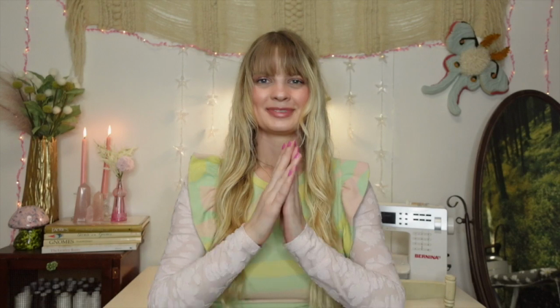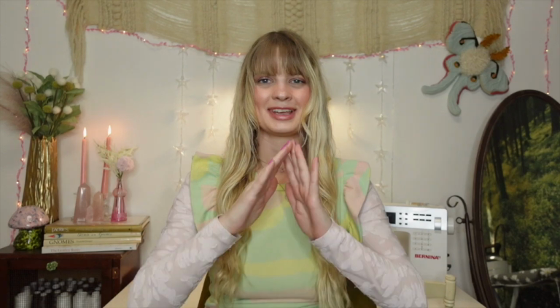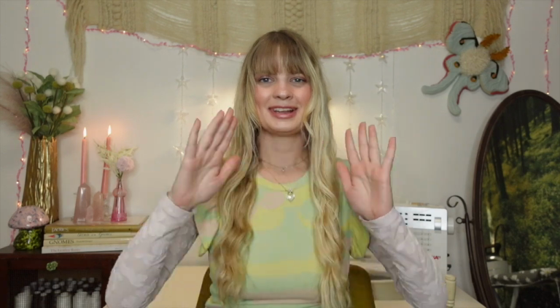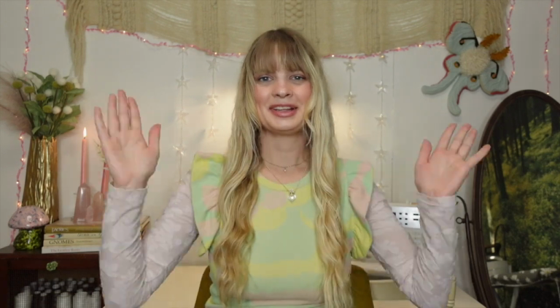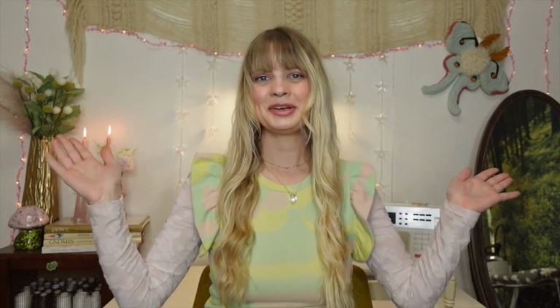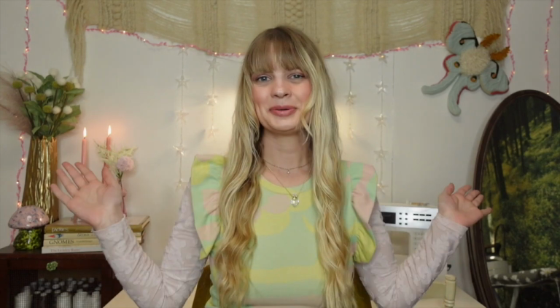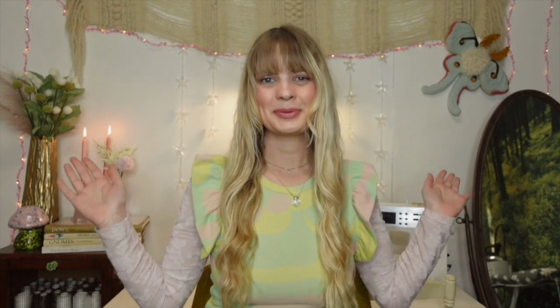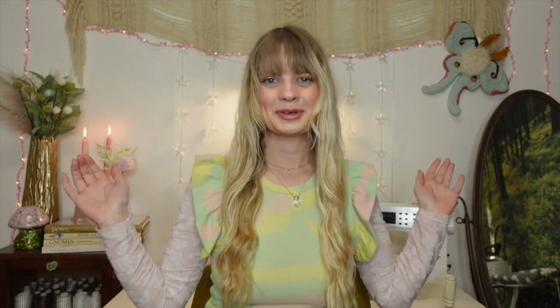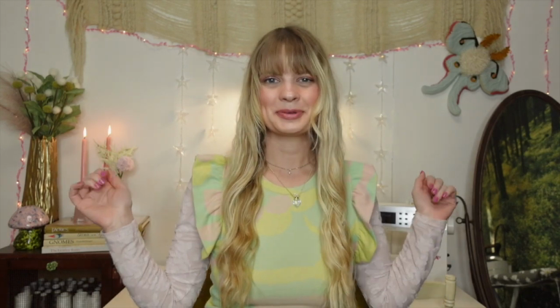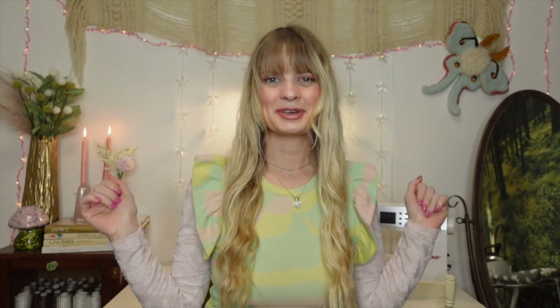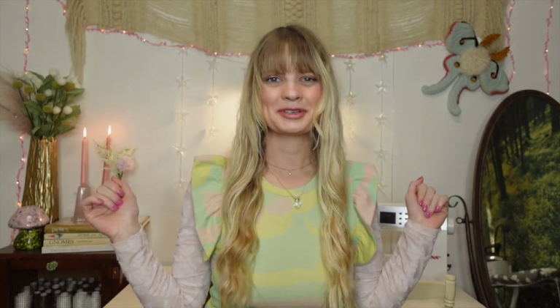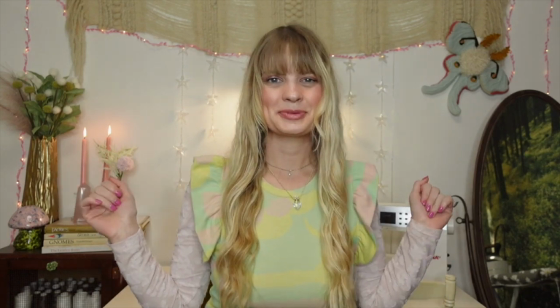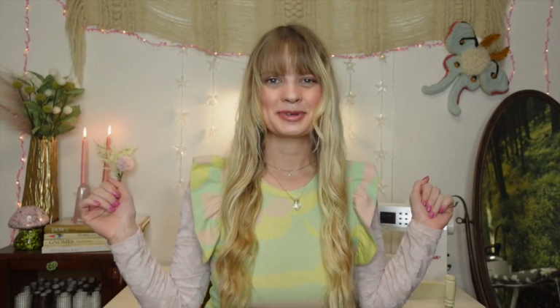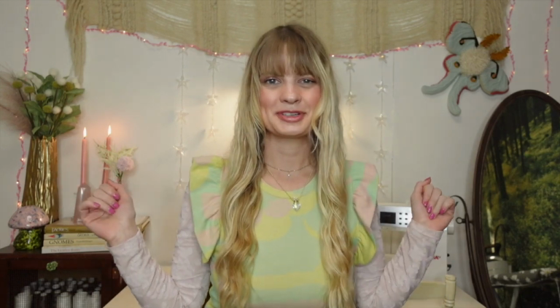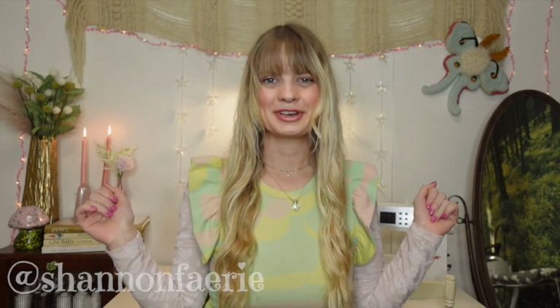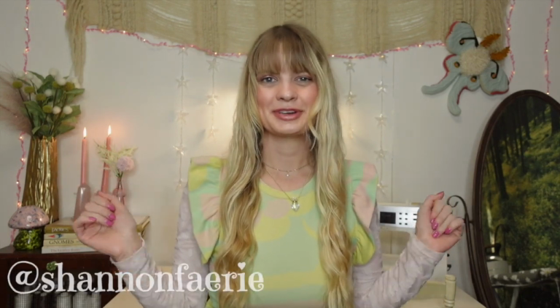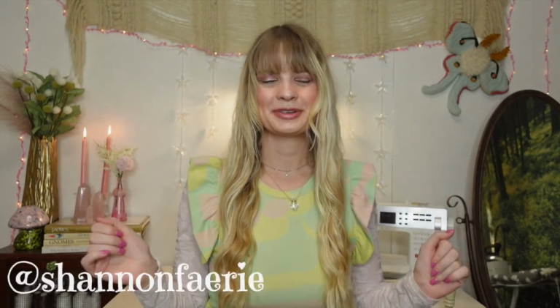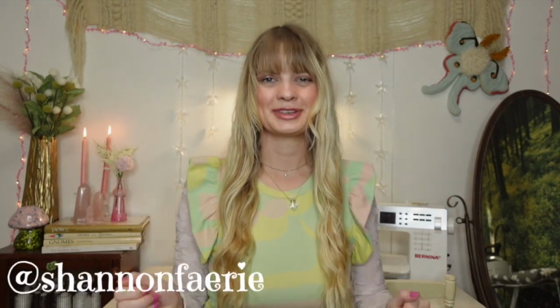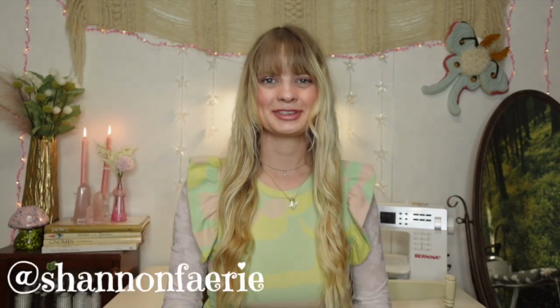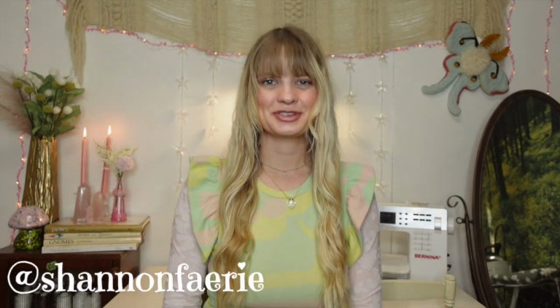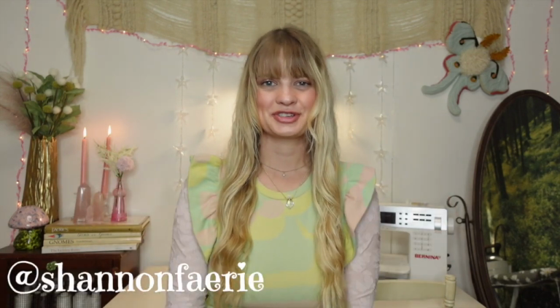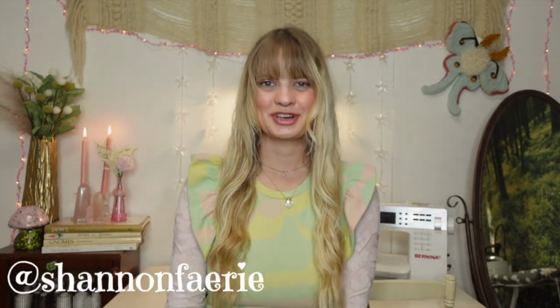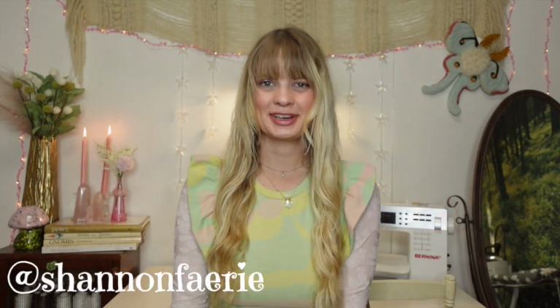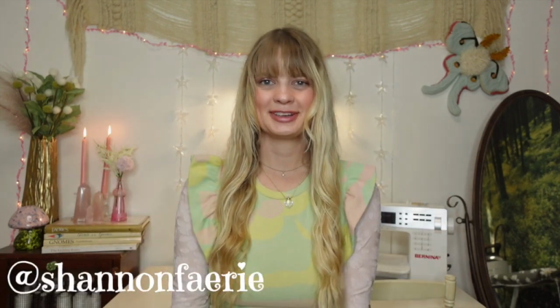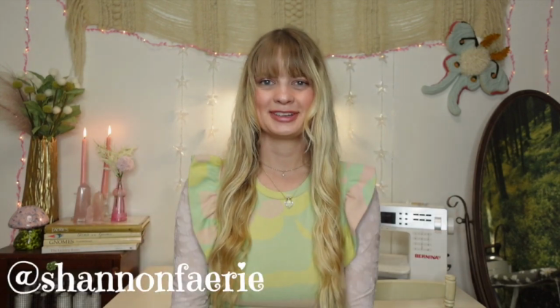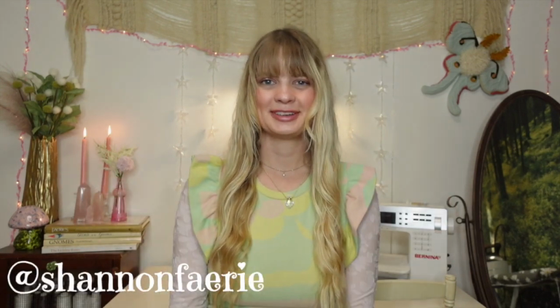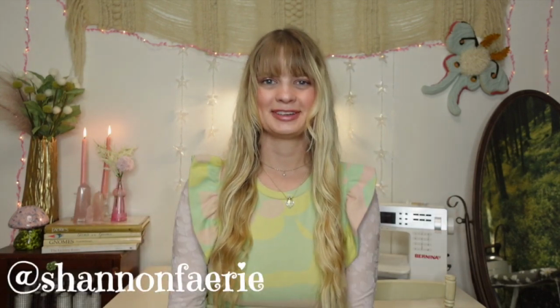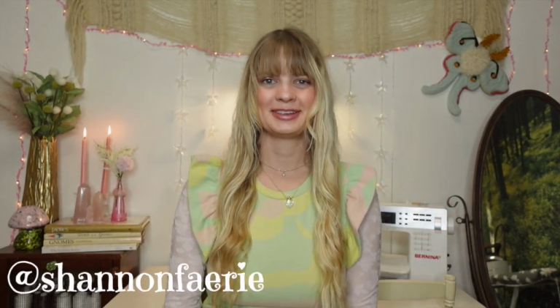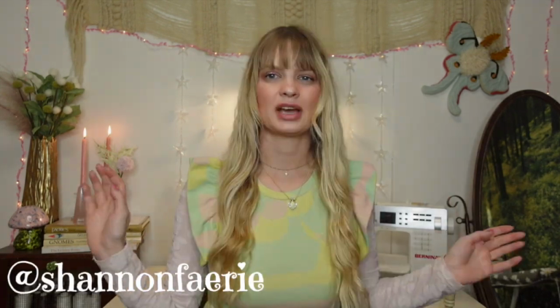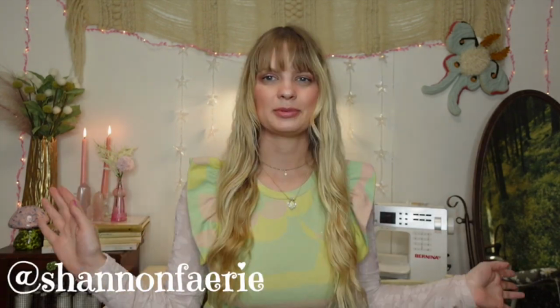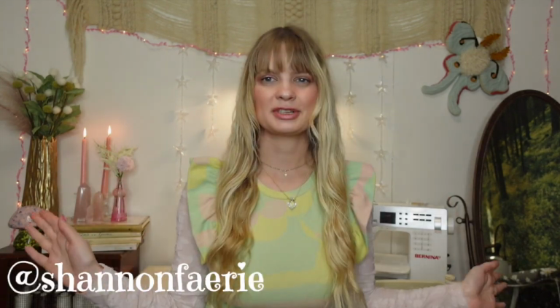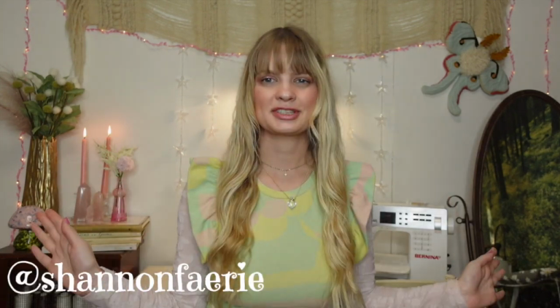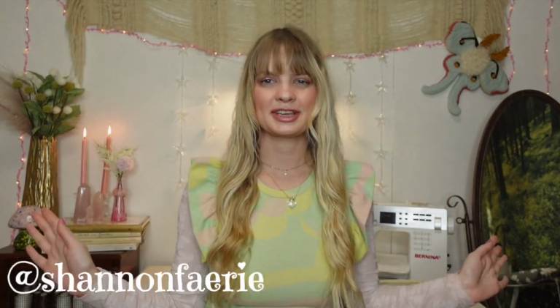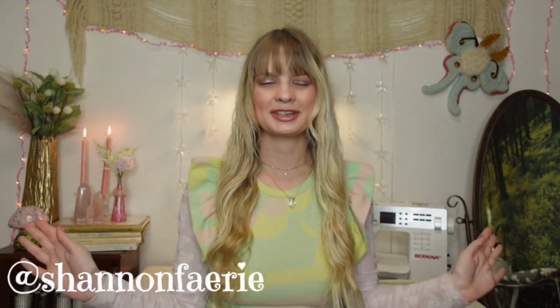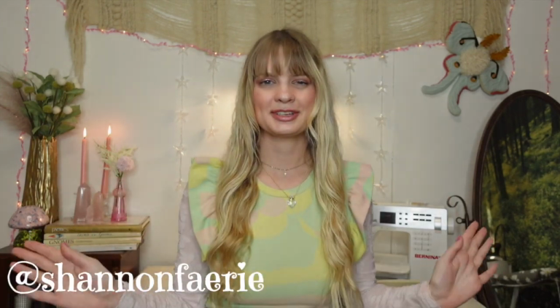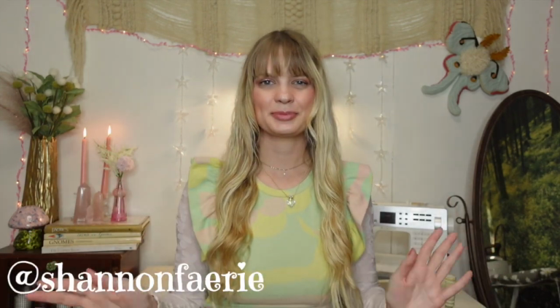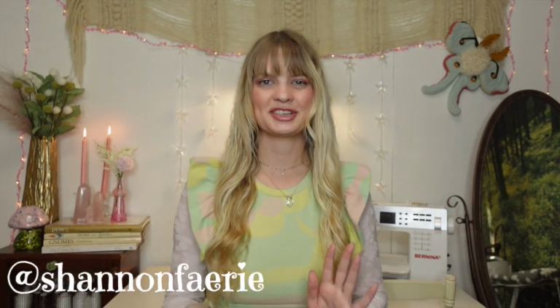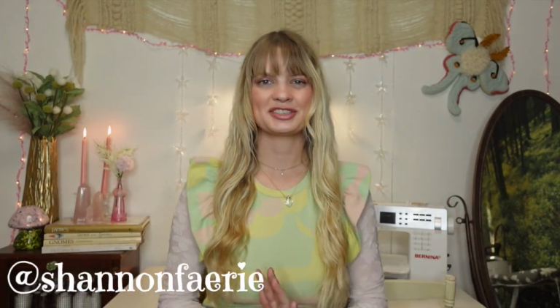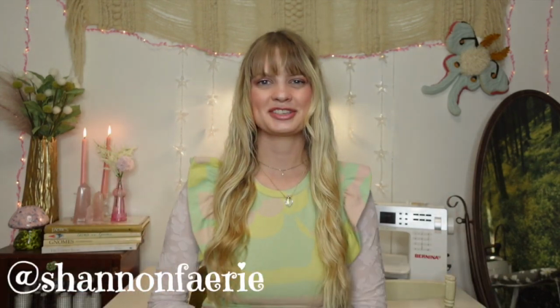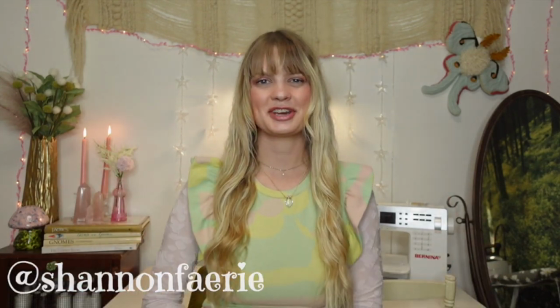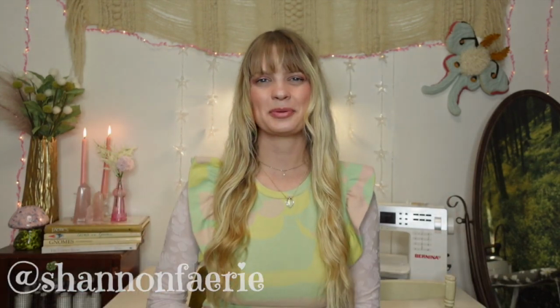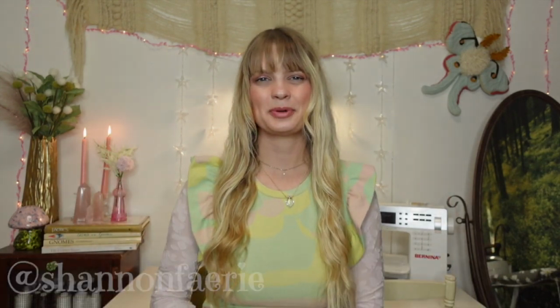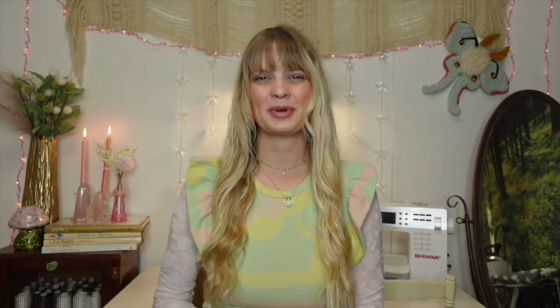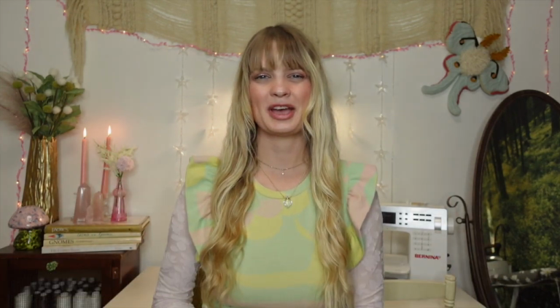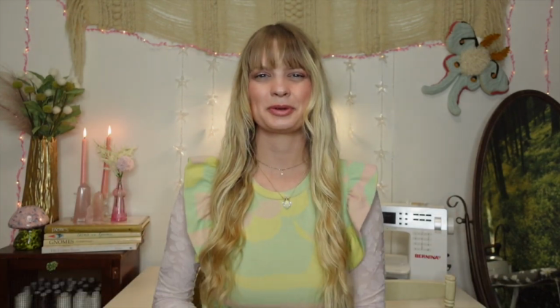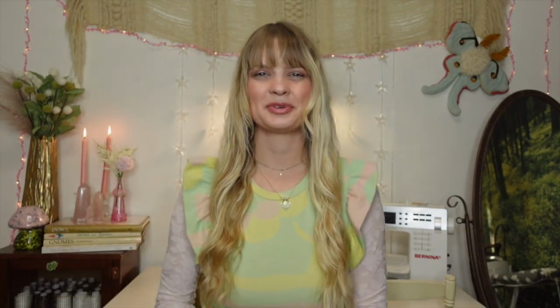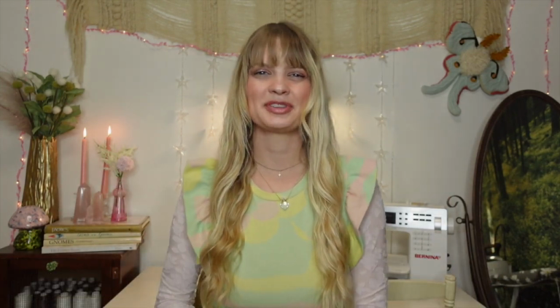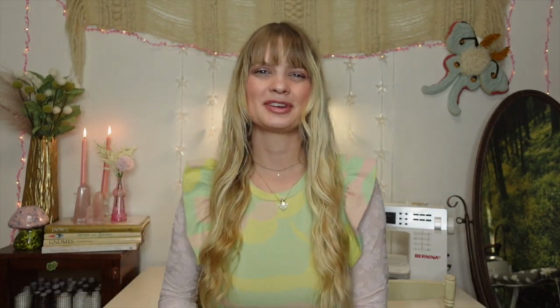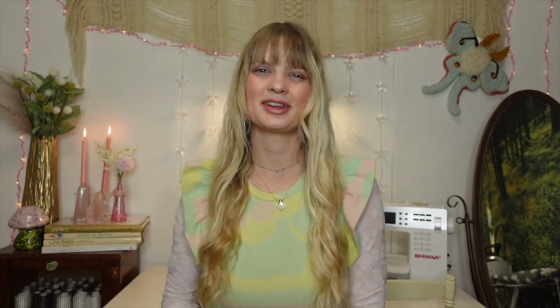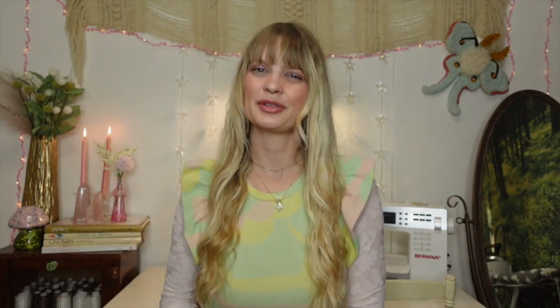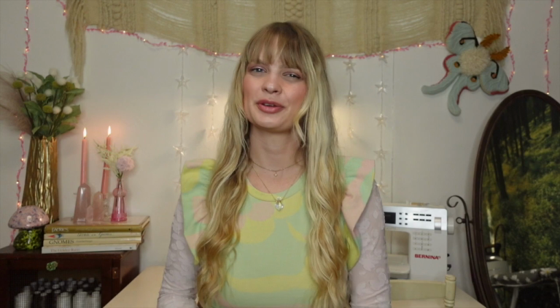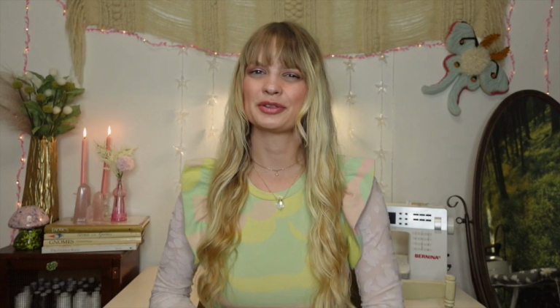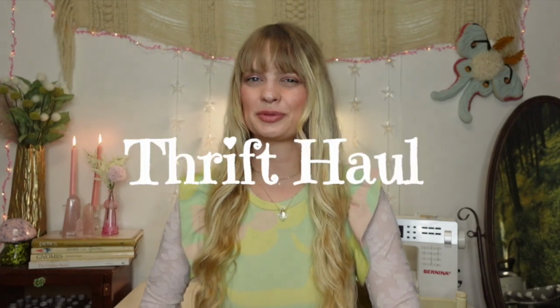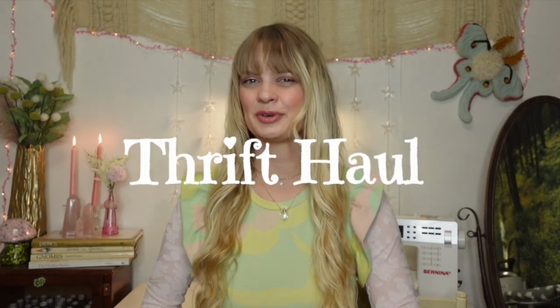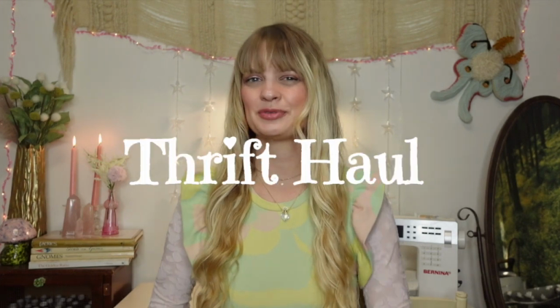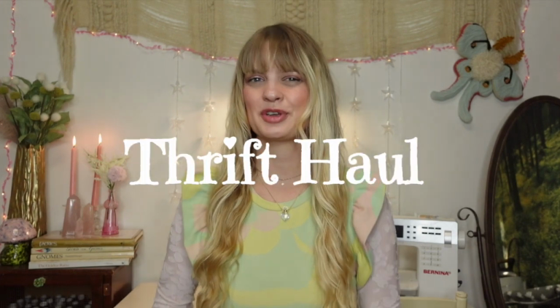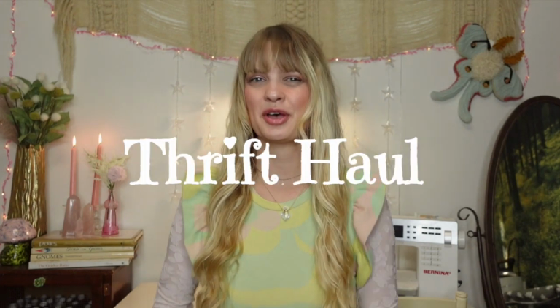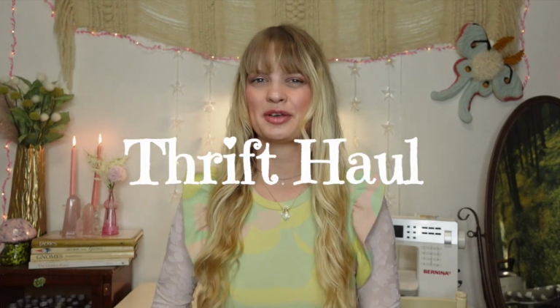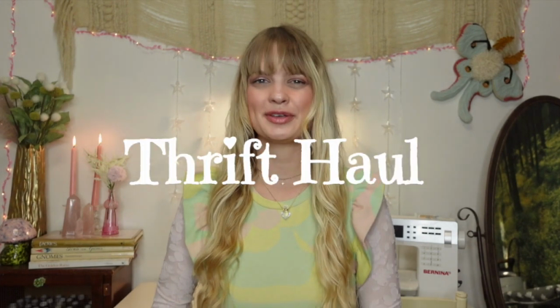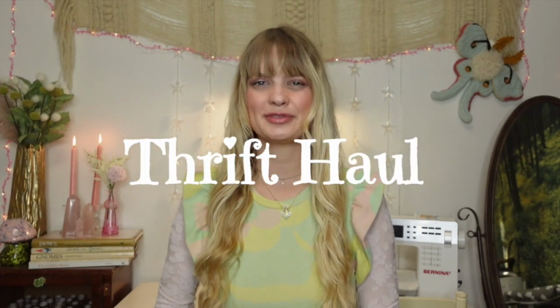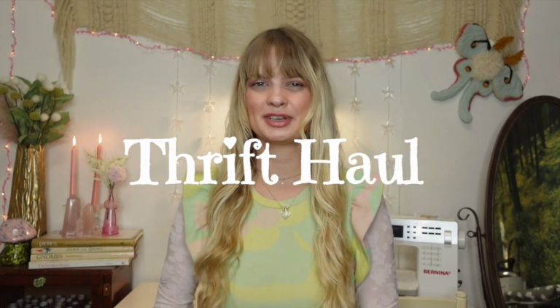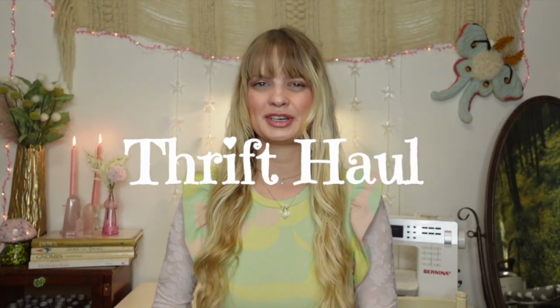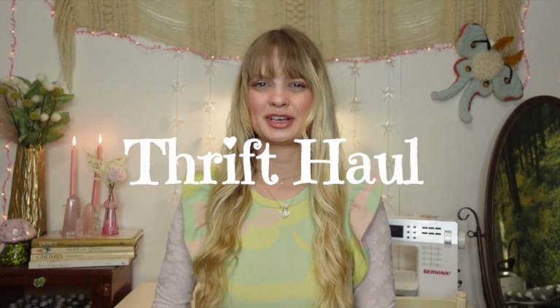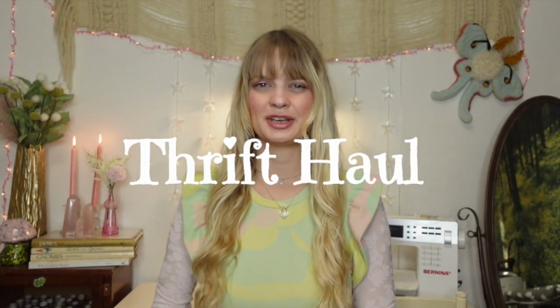Hello! Welcome back to my channel. It's Shannon. I'm excited because today we're back with another thrift haul video.